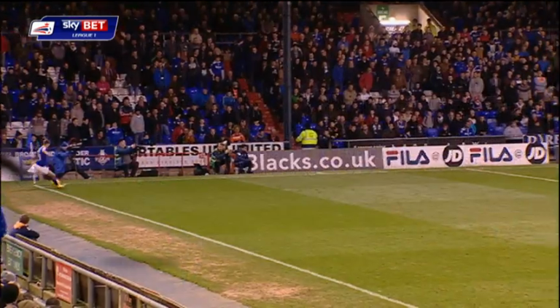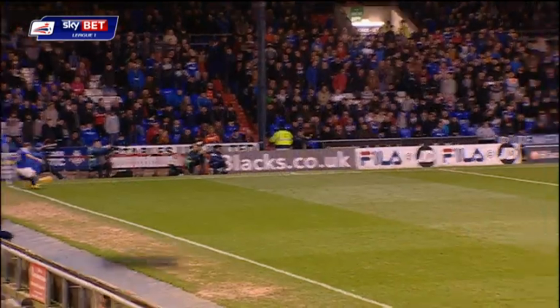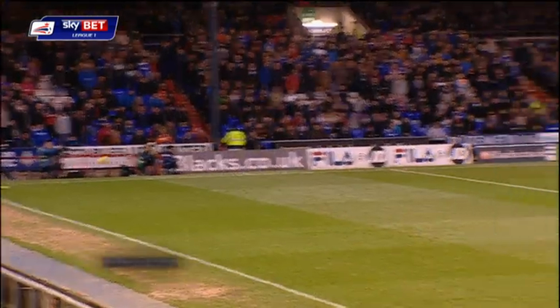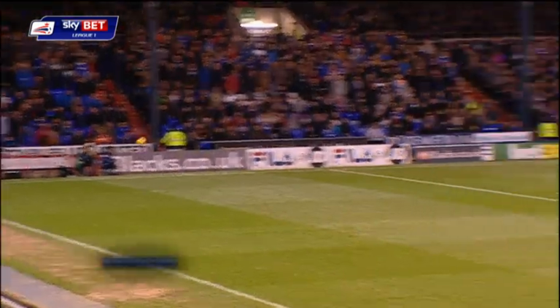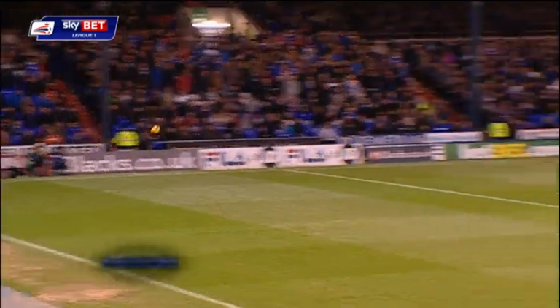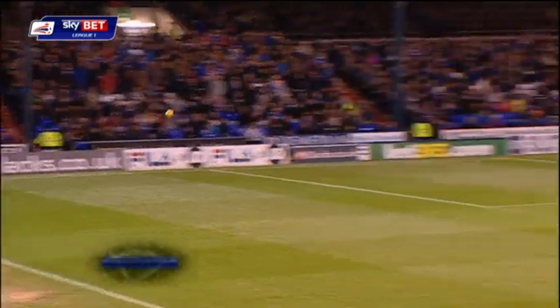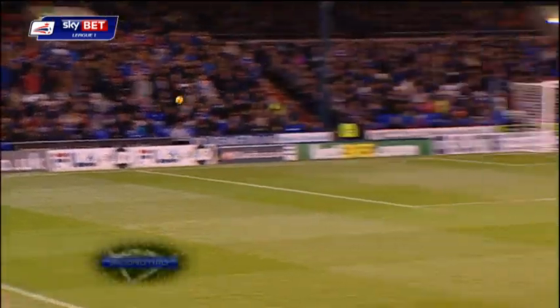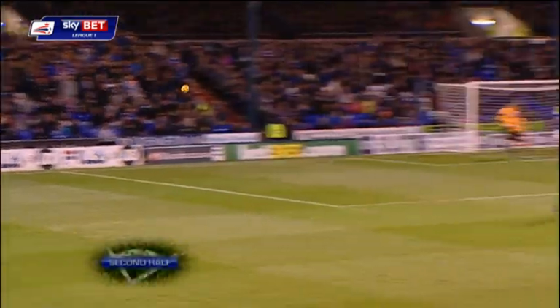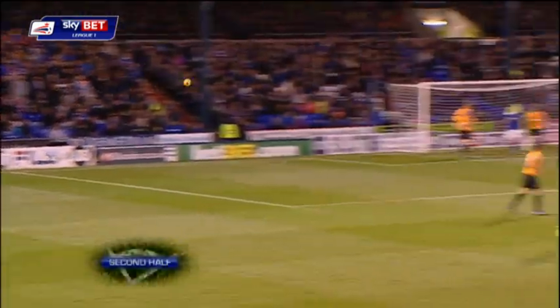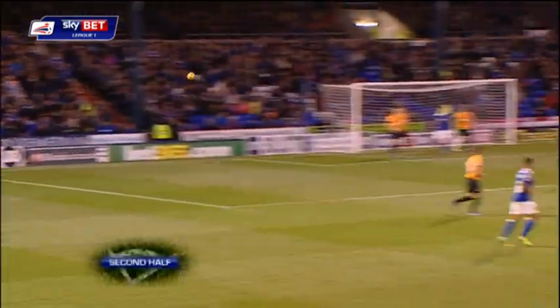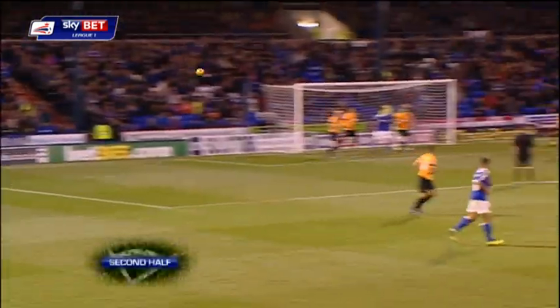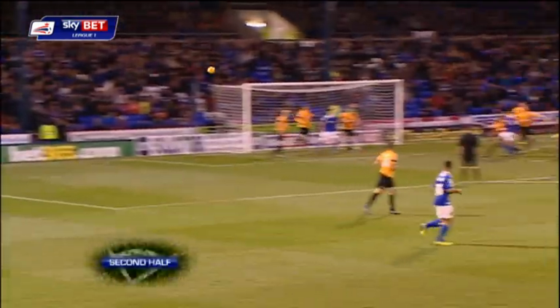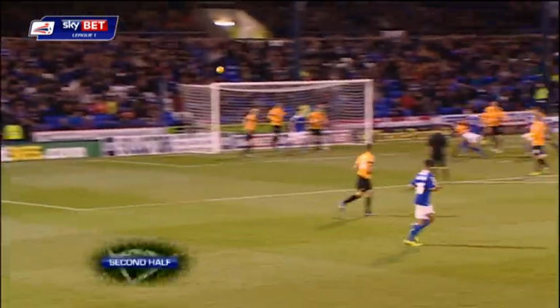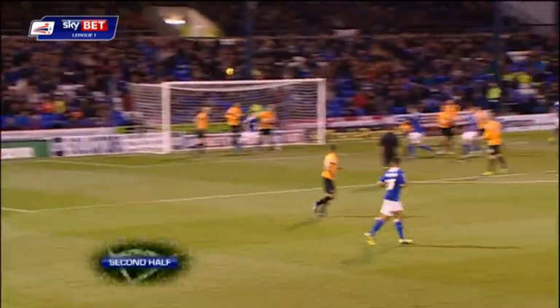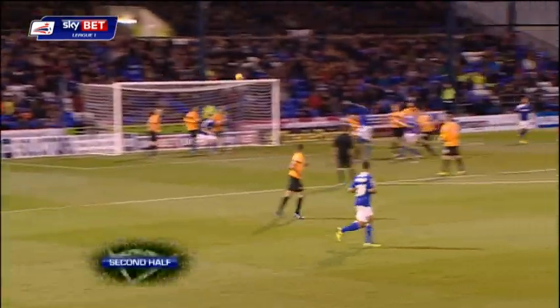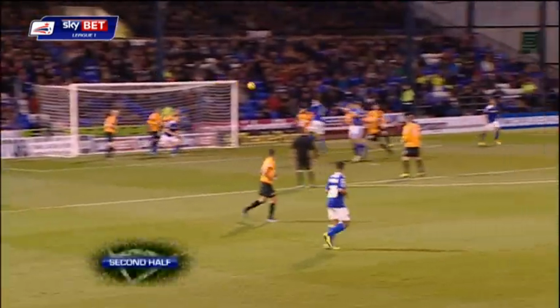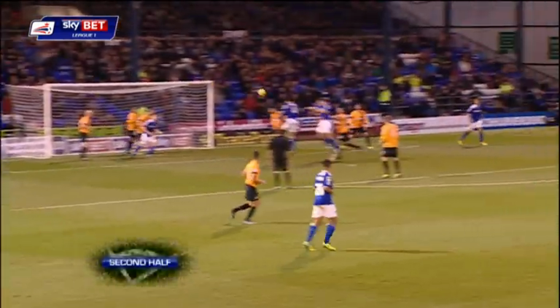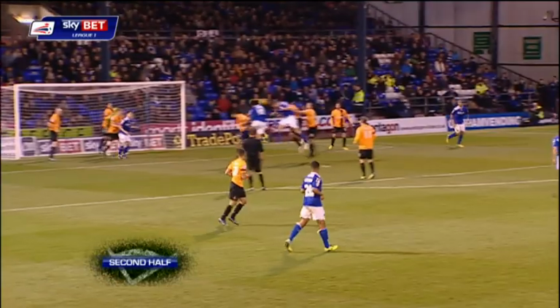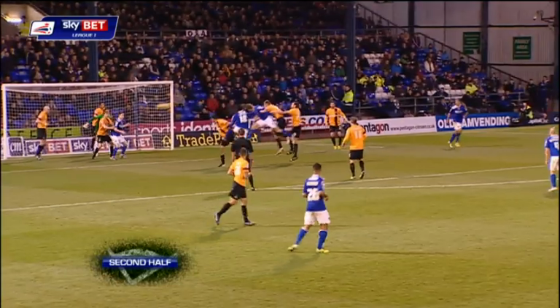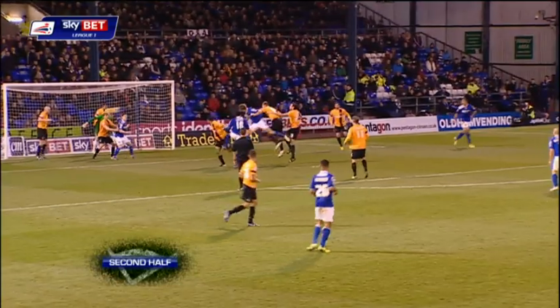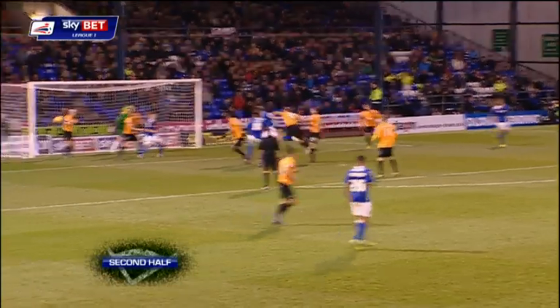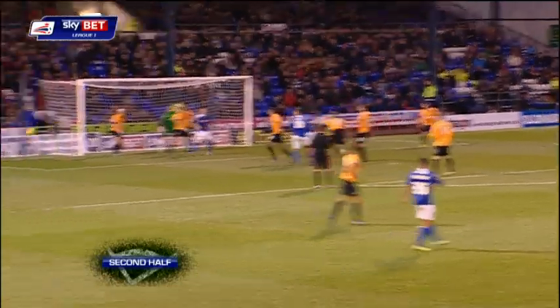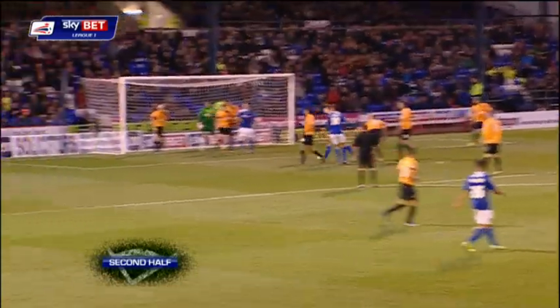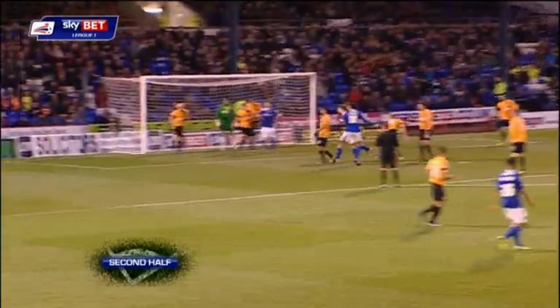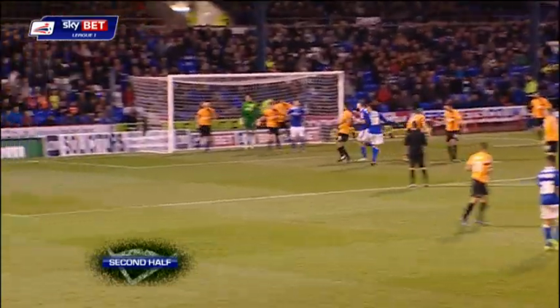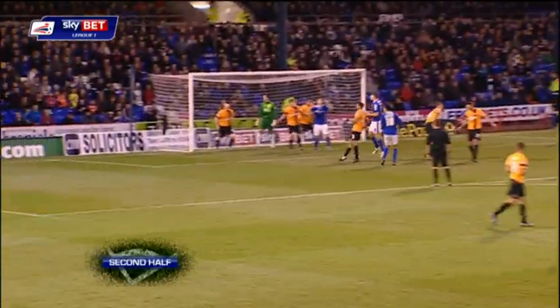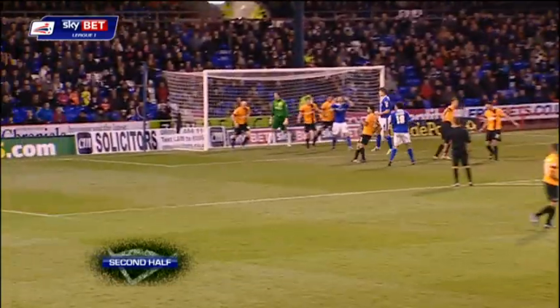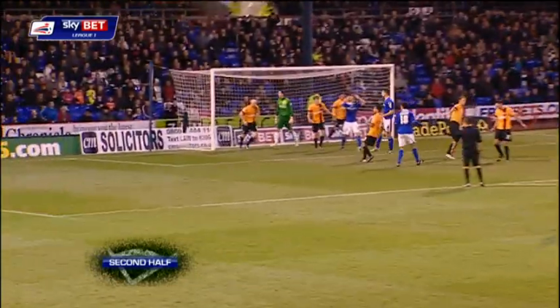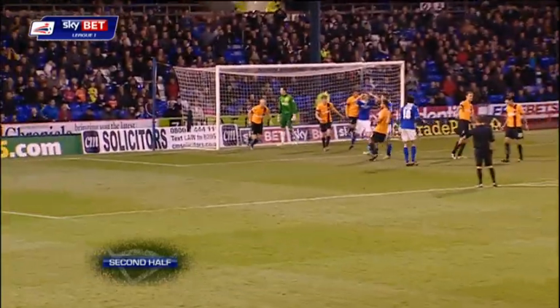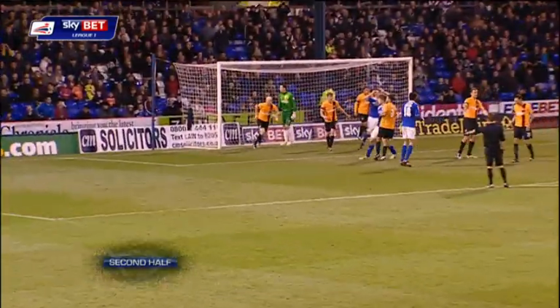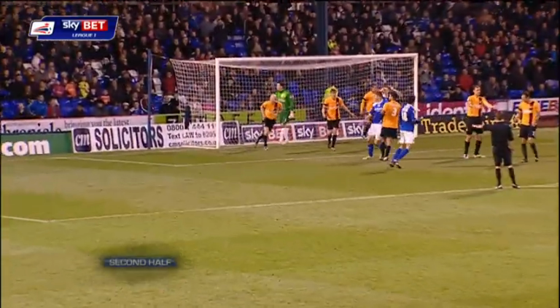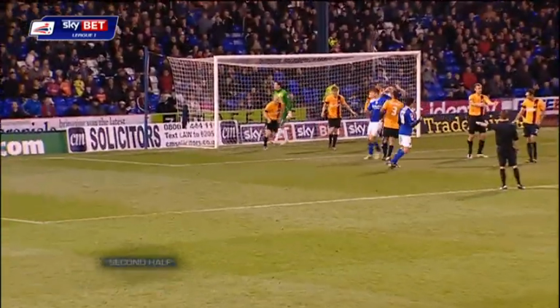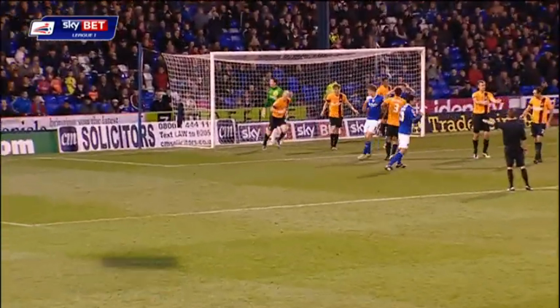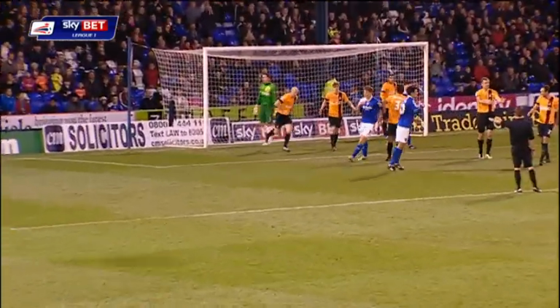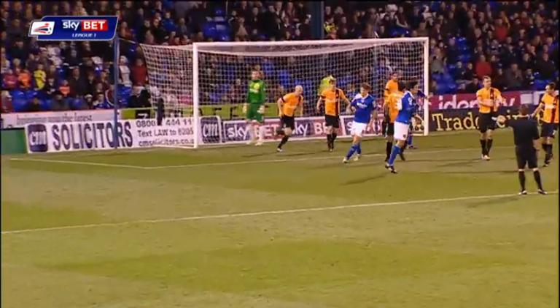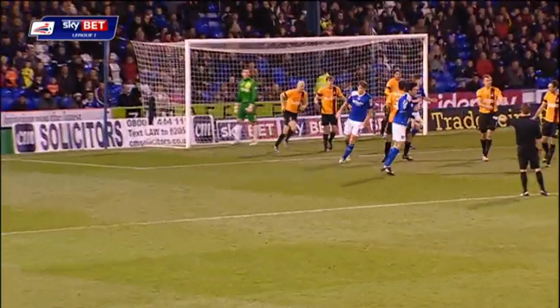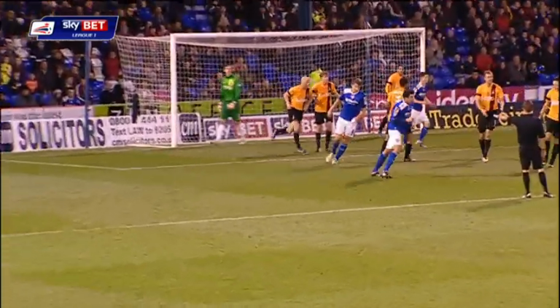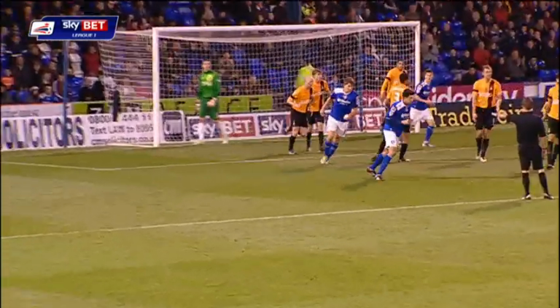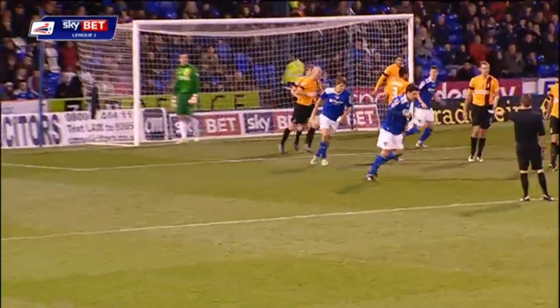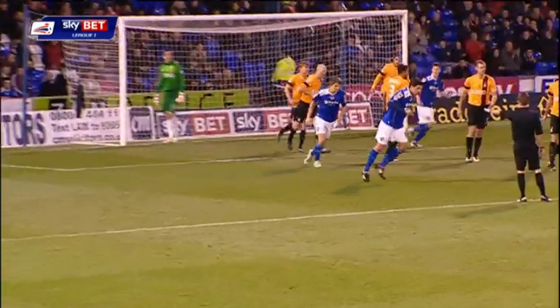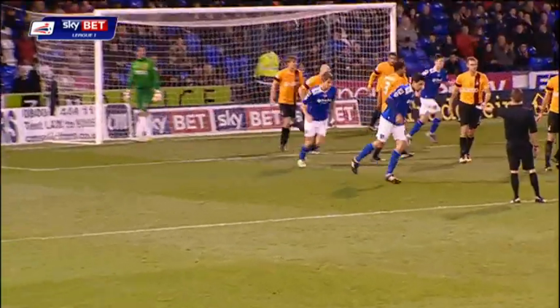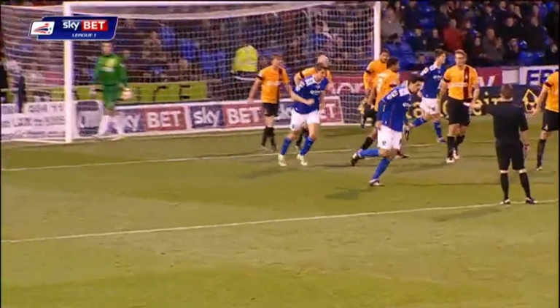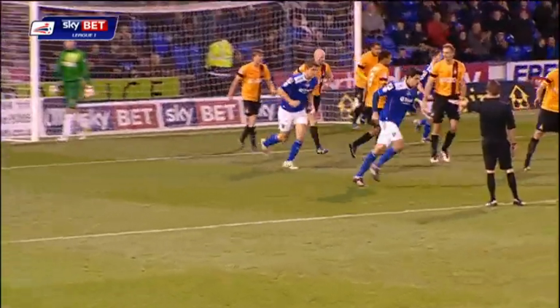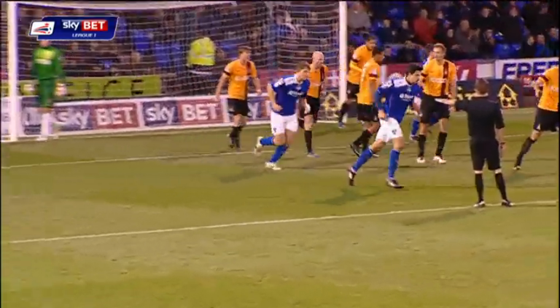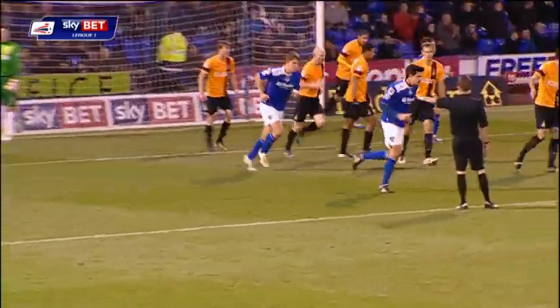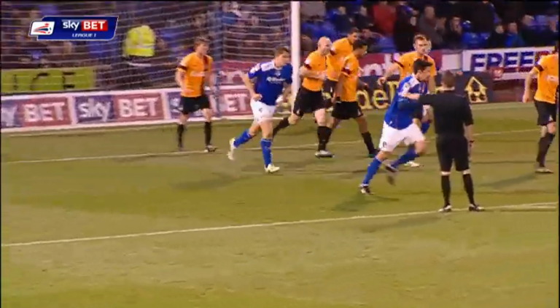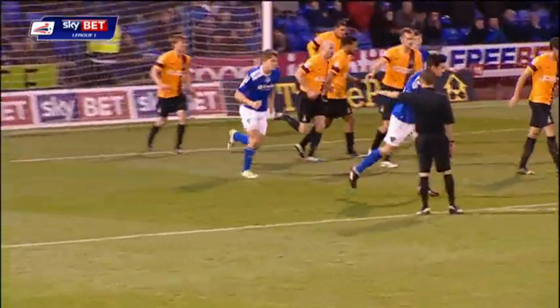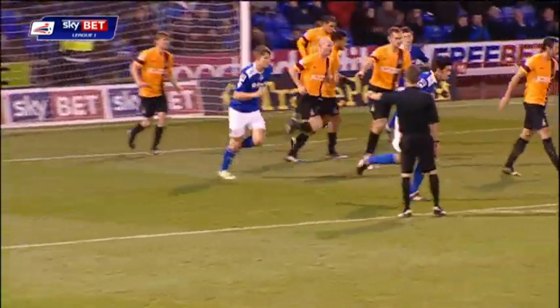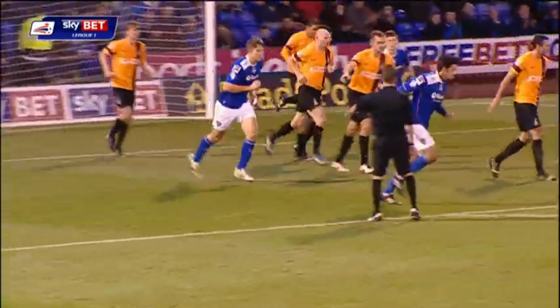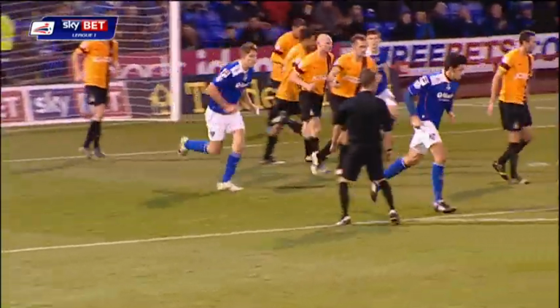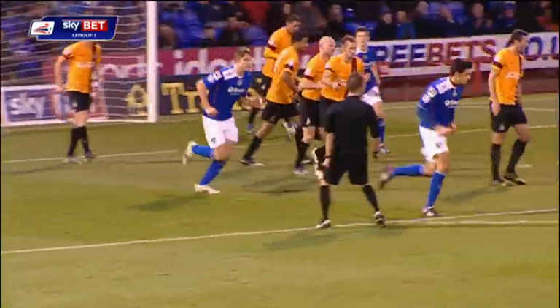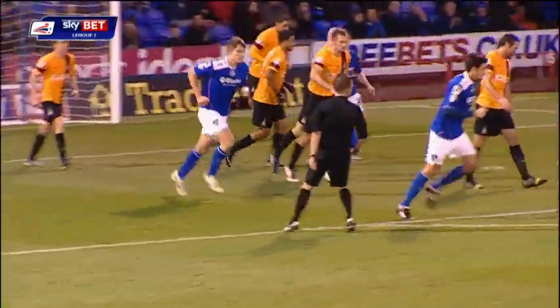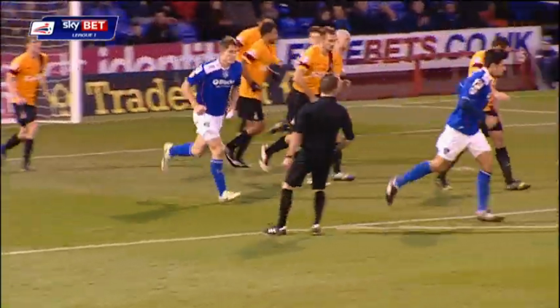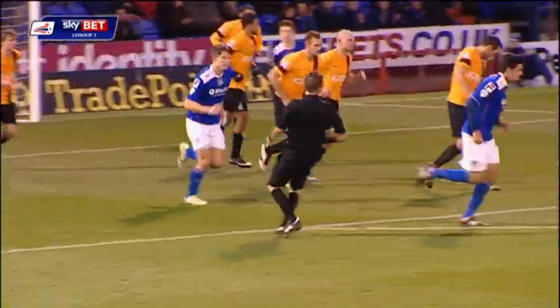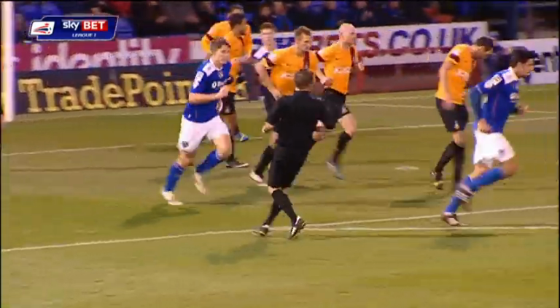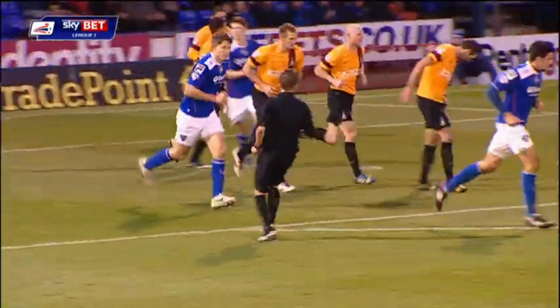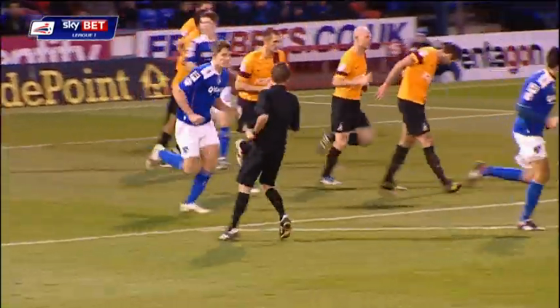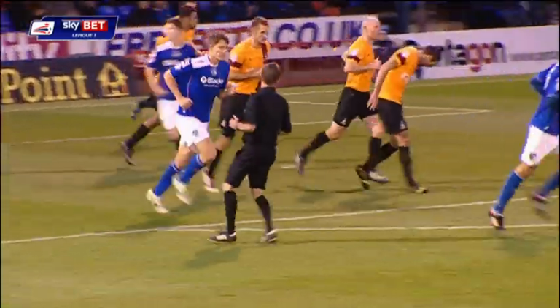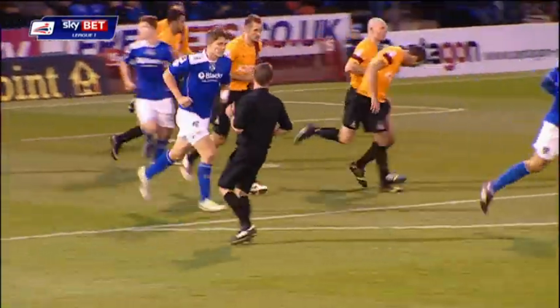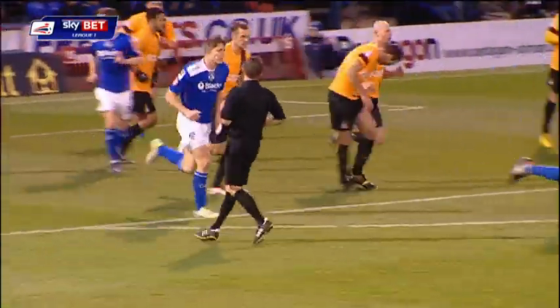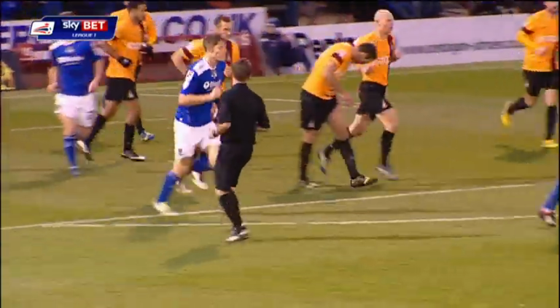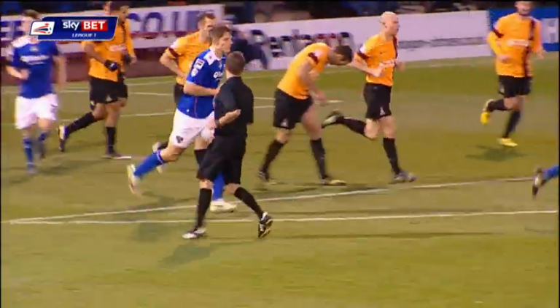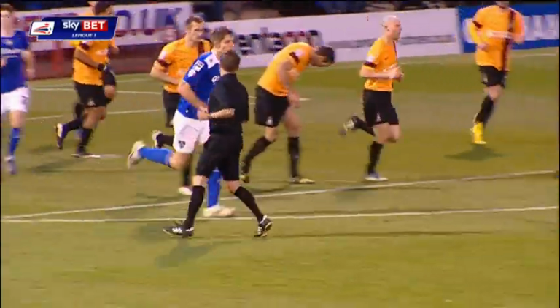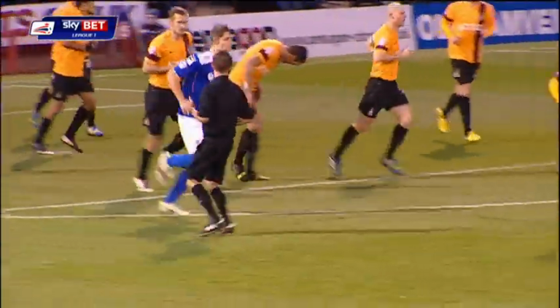A stray leg there. The corner swung in, and Tarkovsky — just wide of McLaughlin's post.